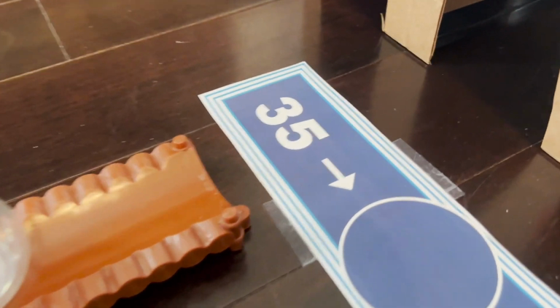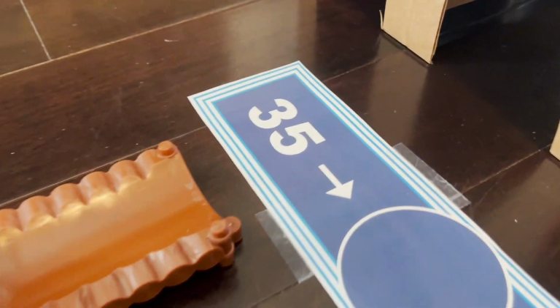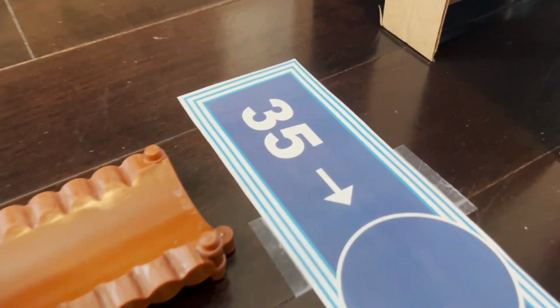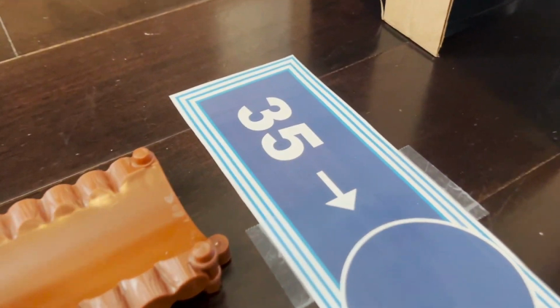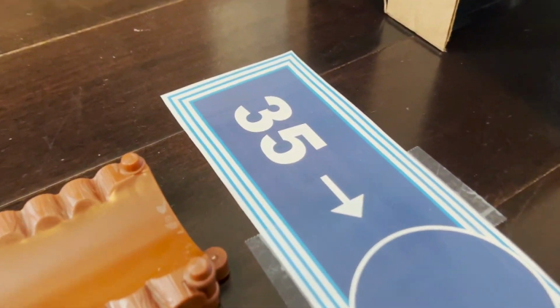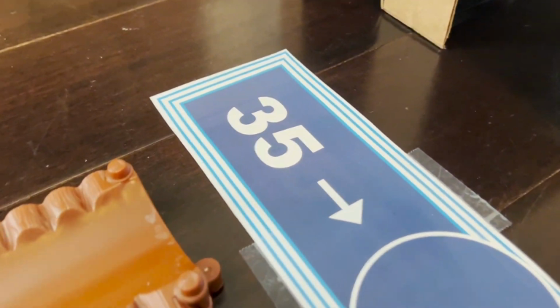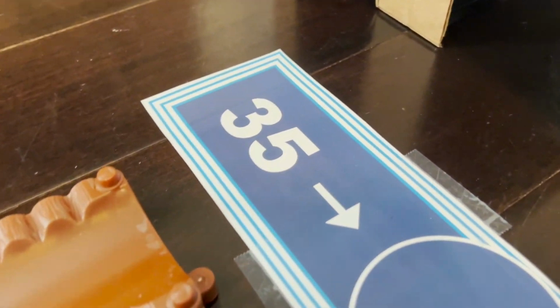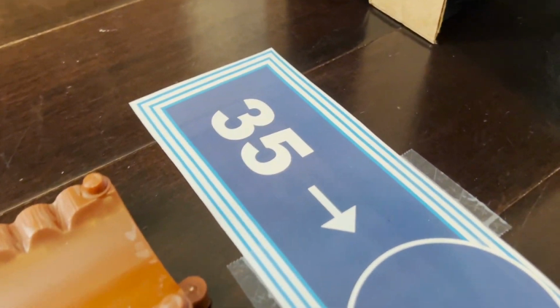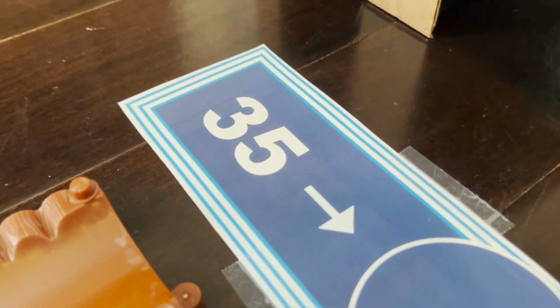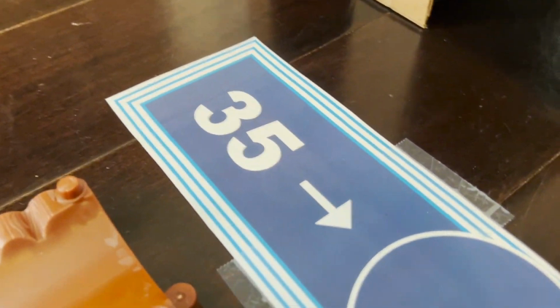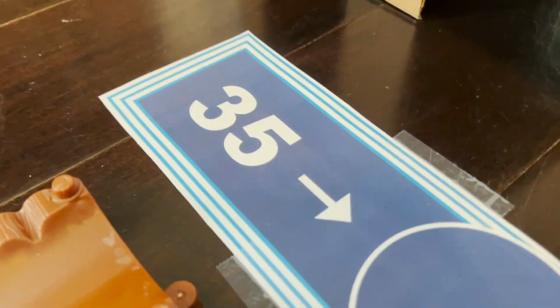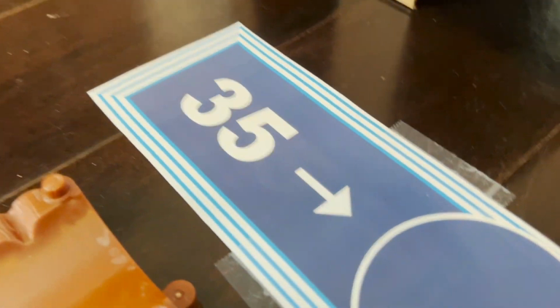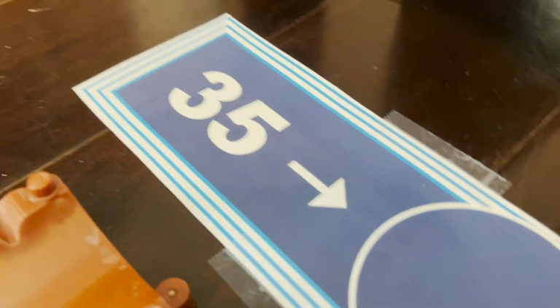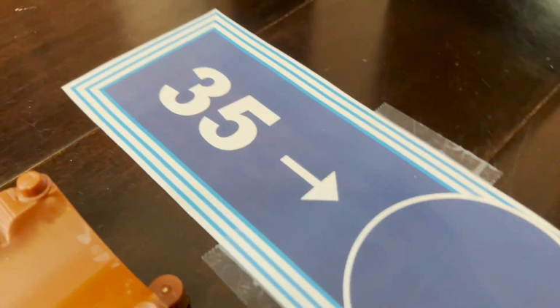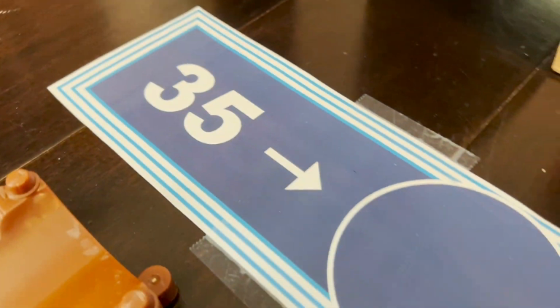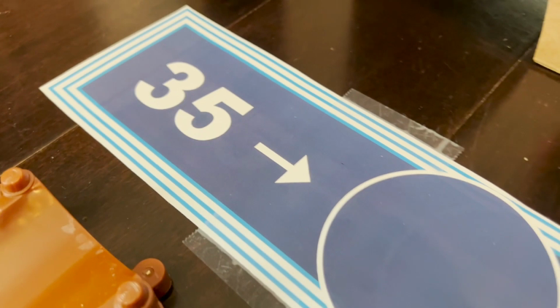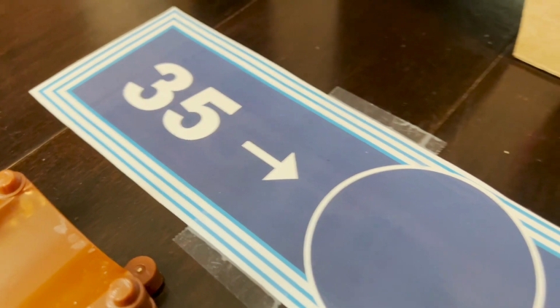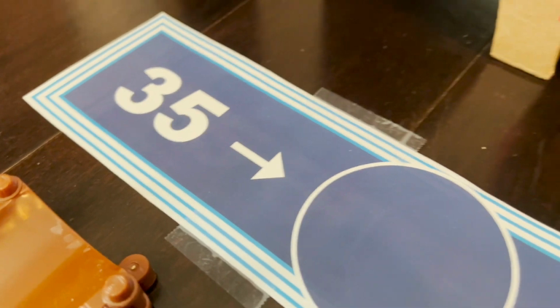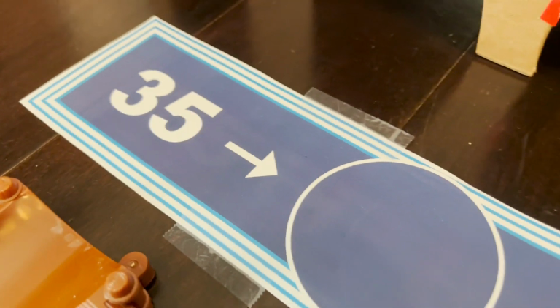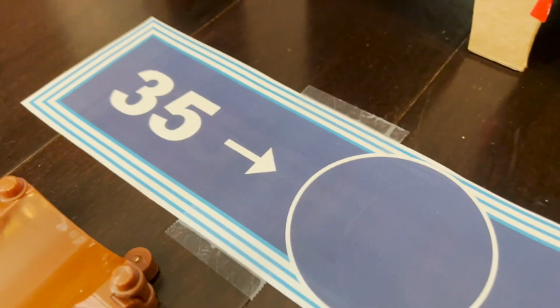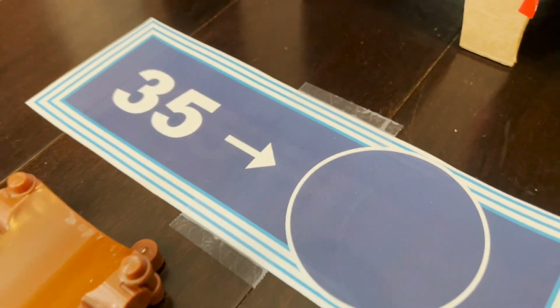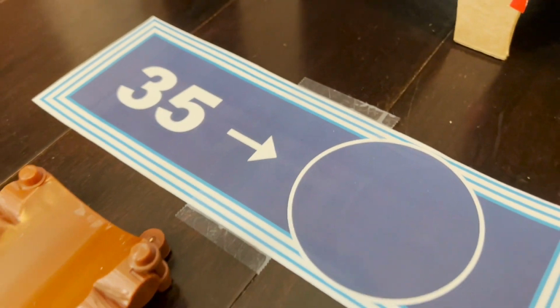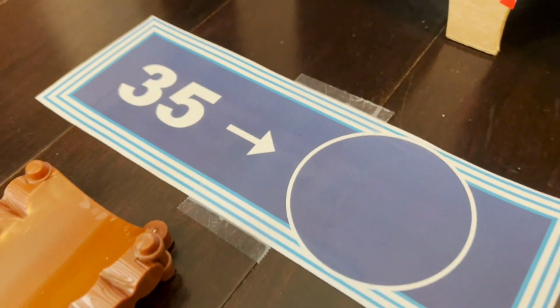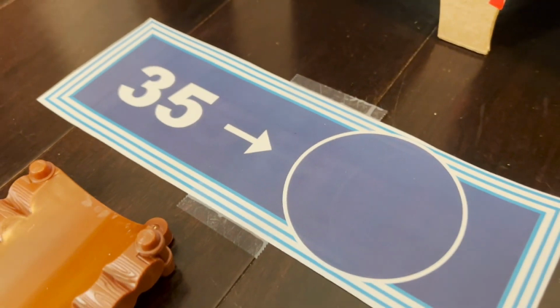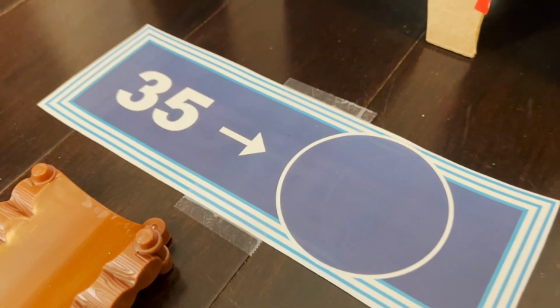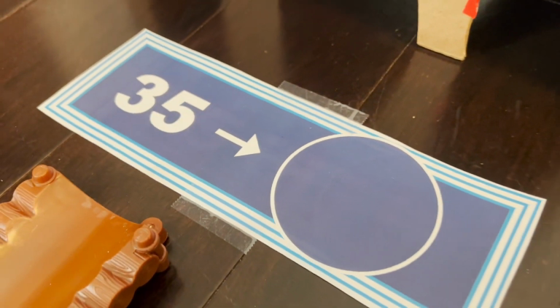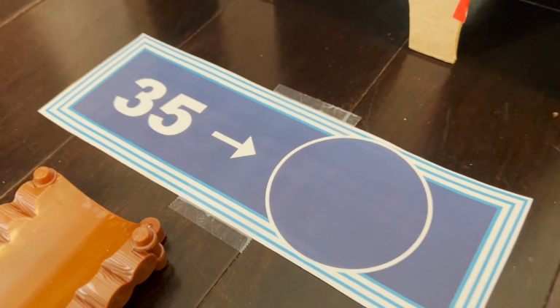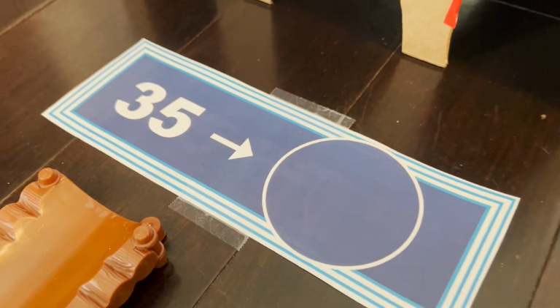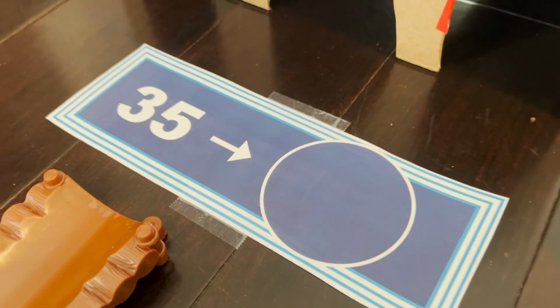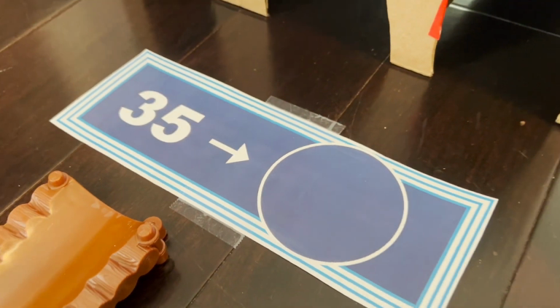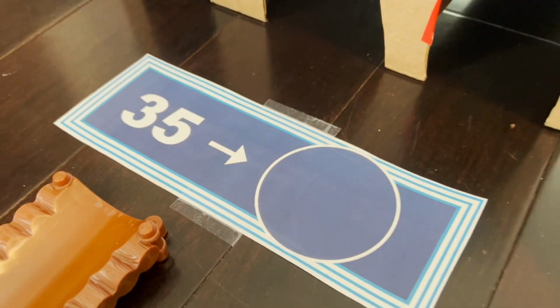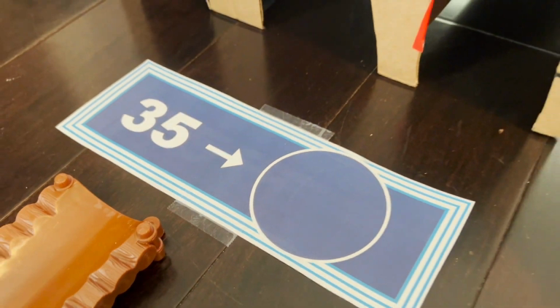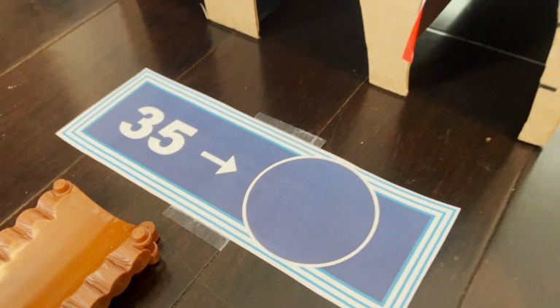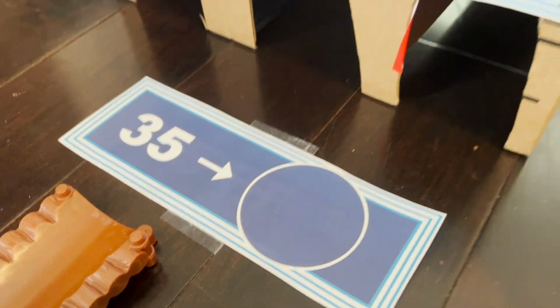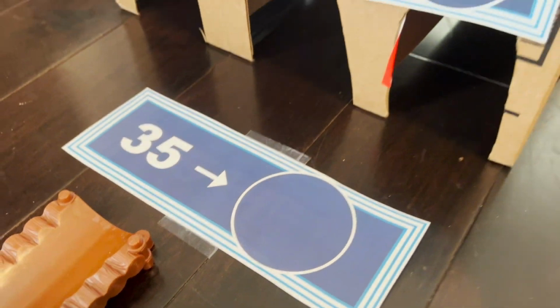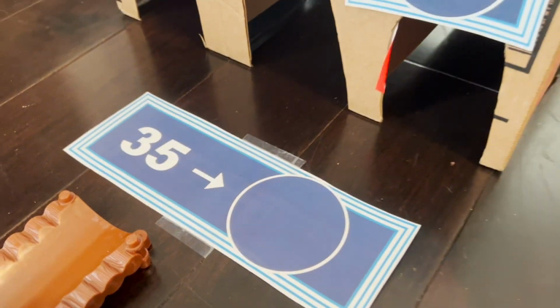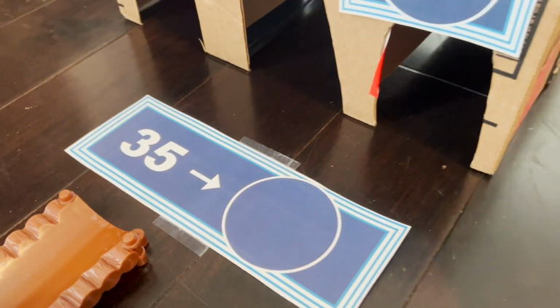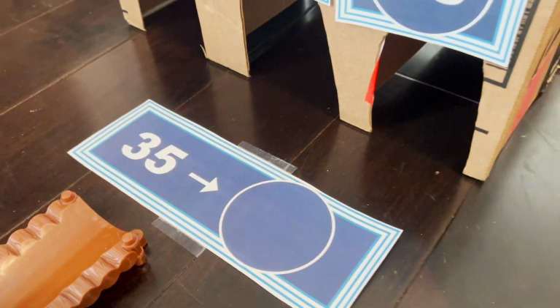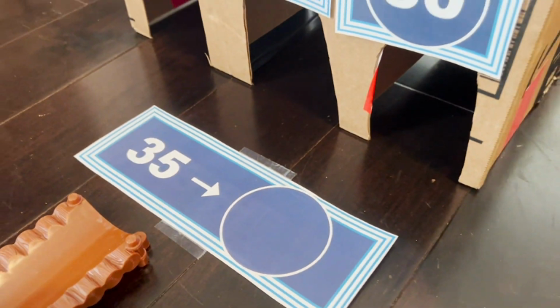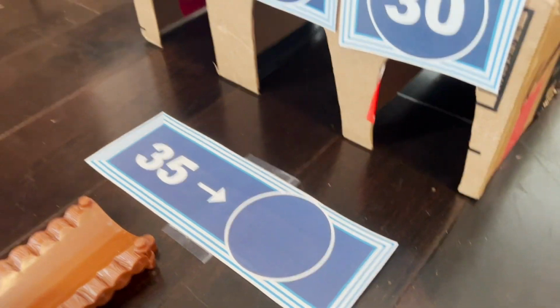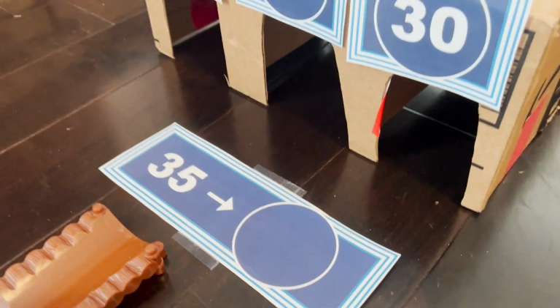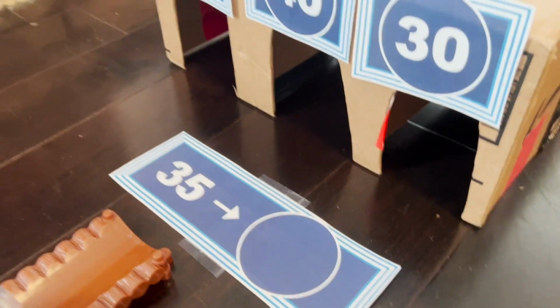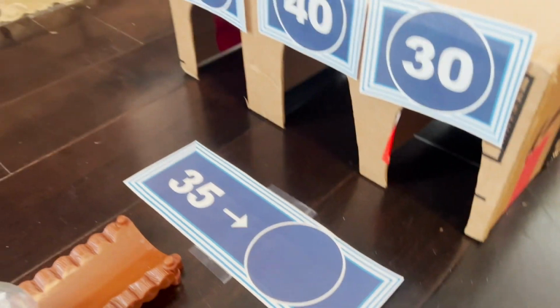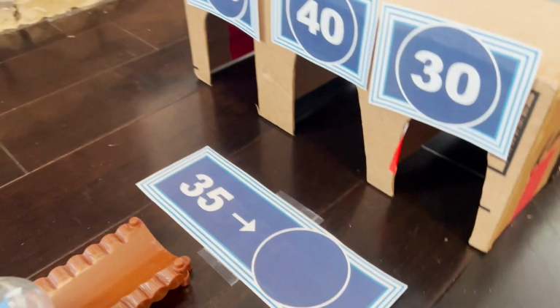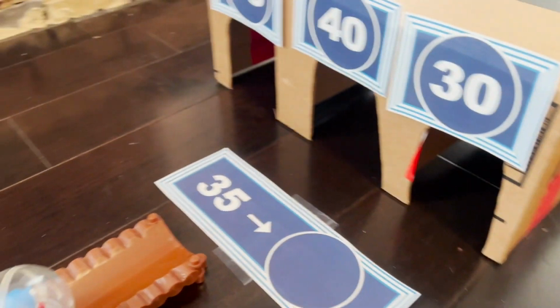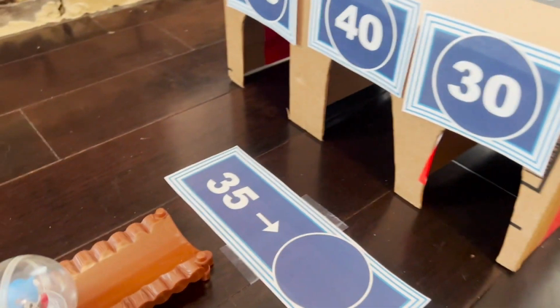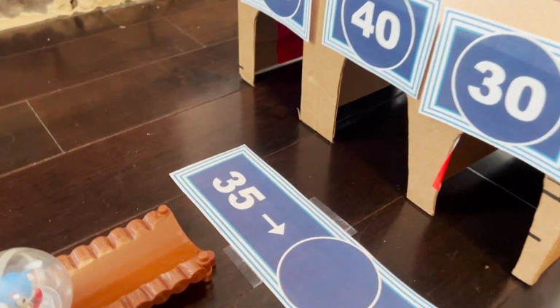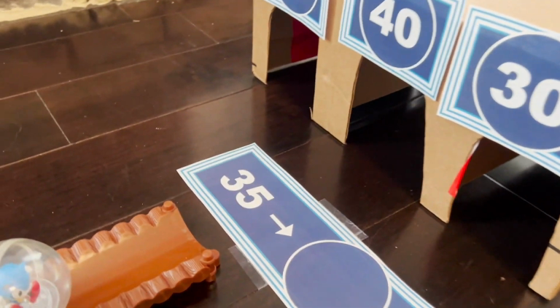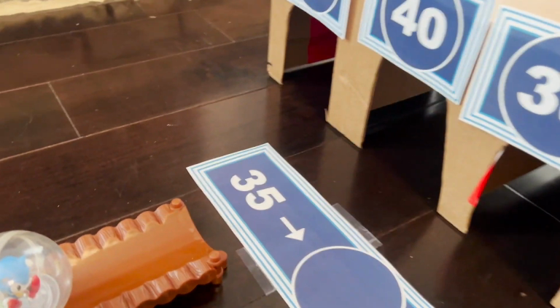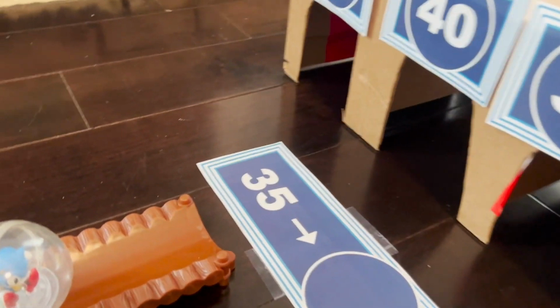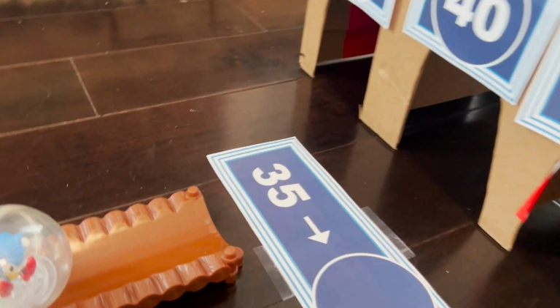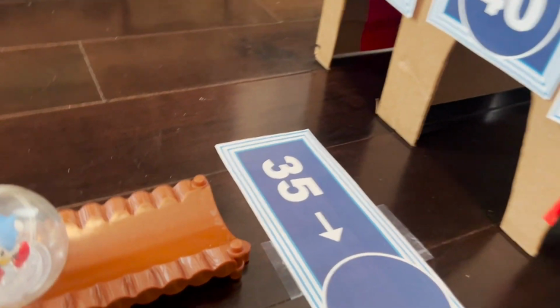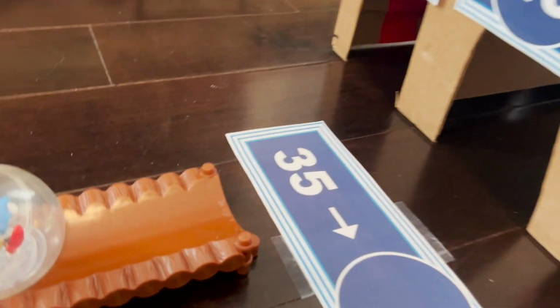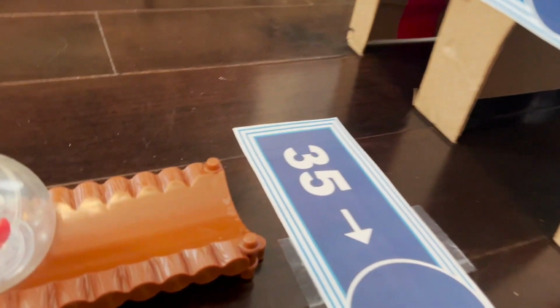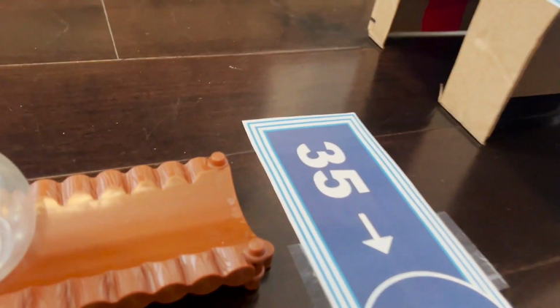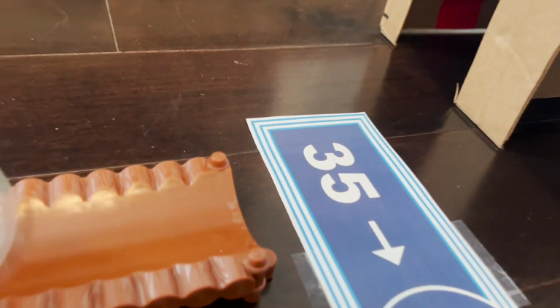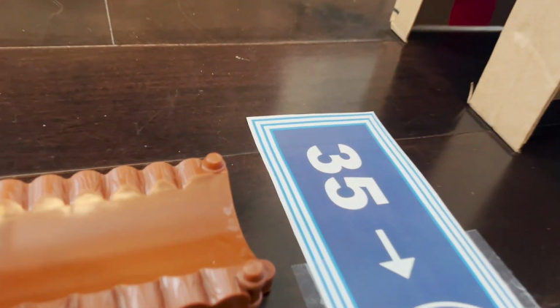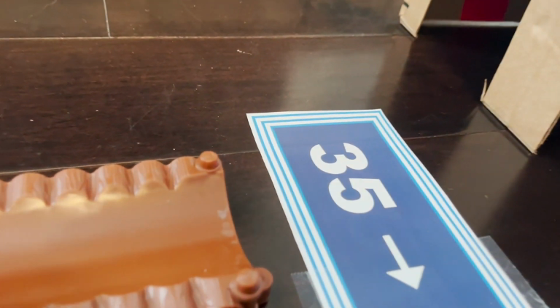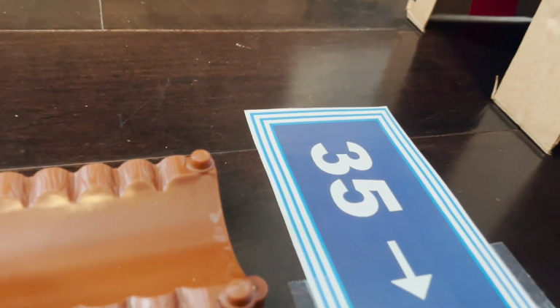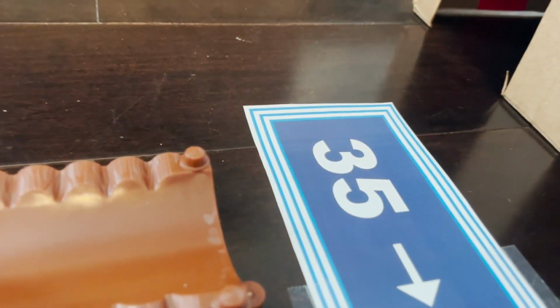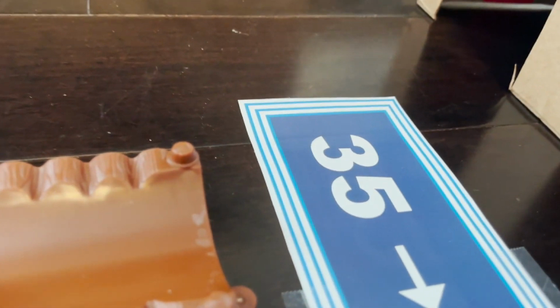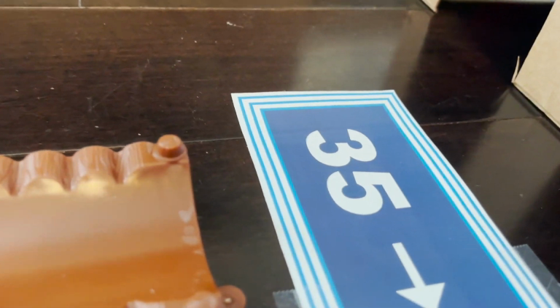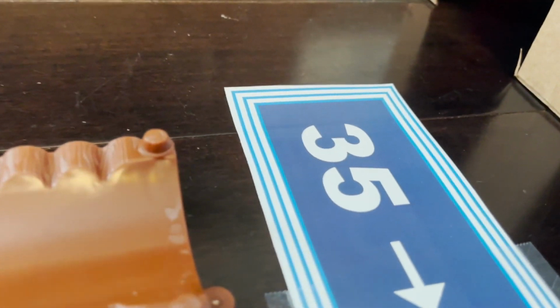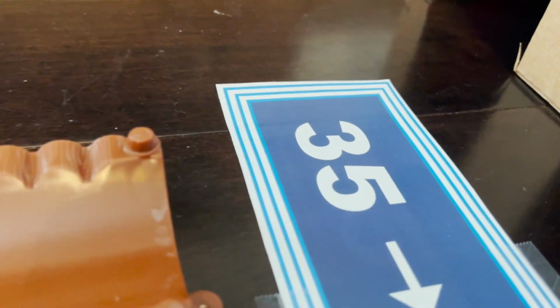Question seven — it's another number rounding question. We have the number 35.